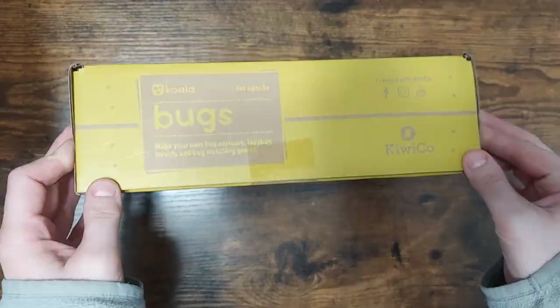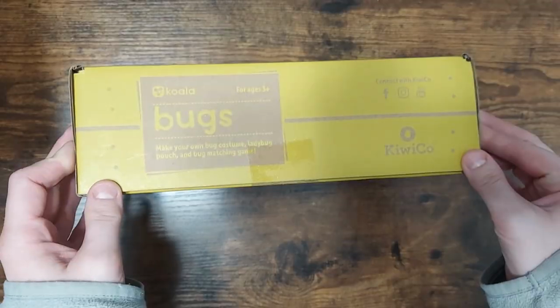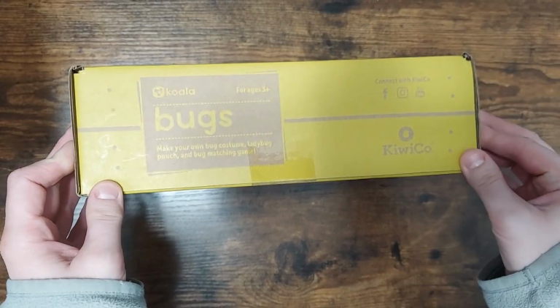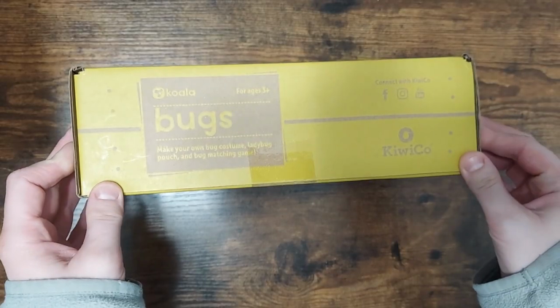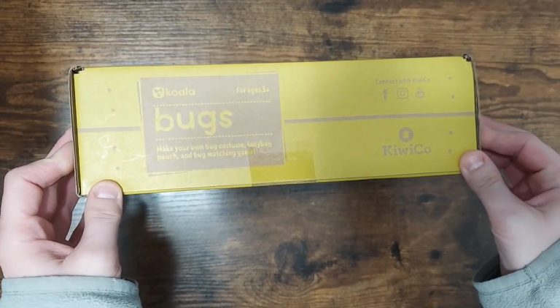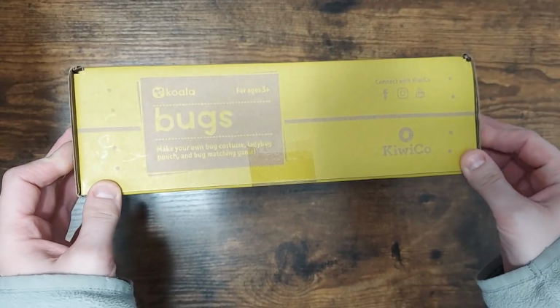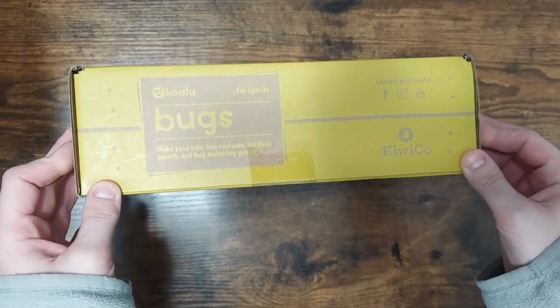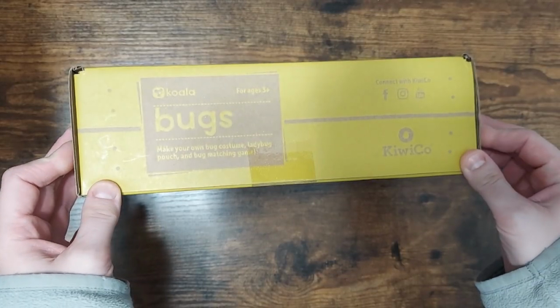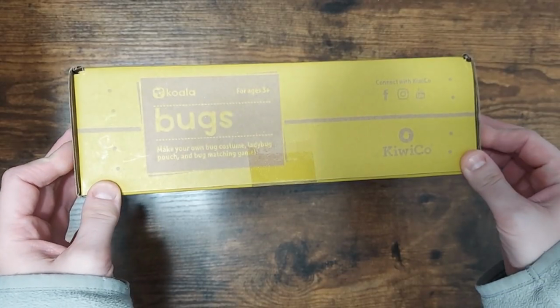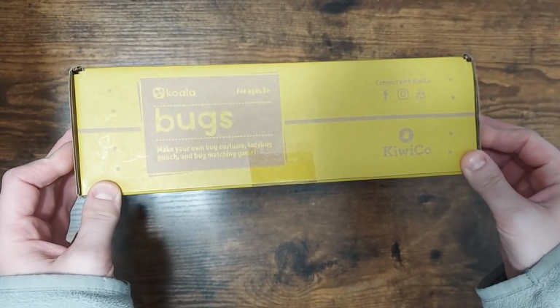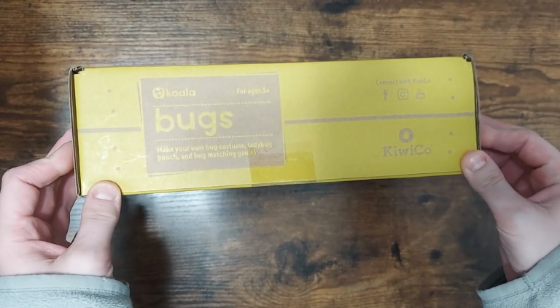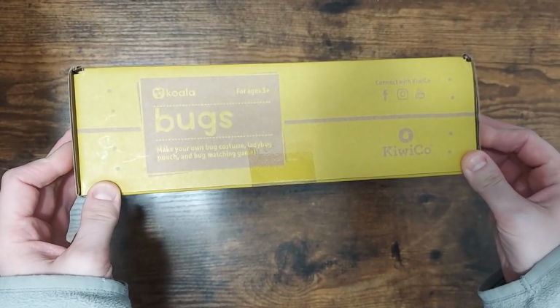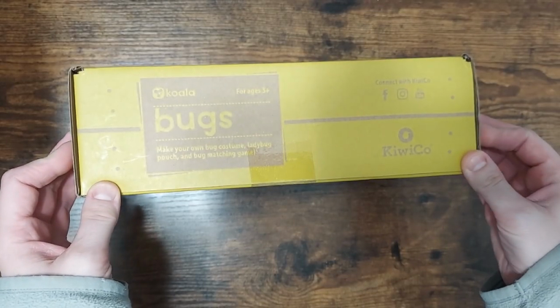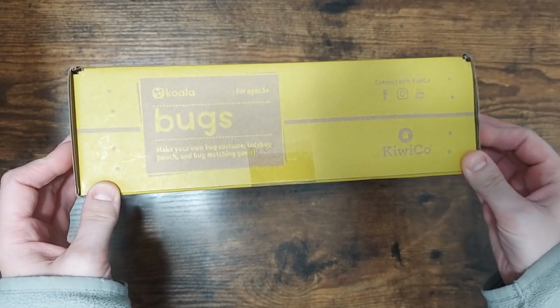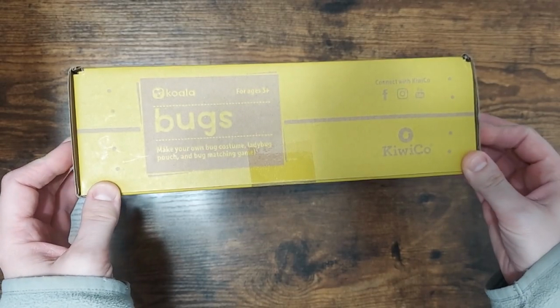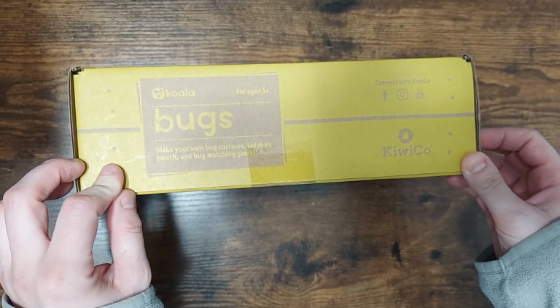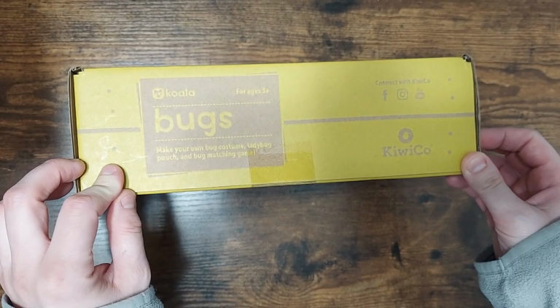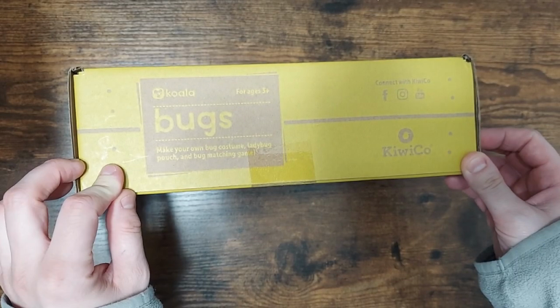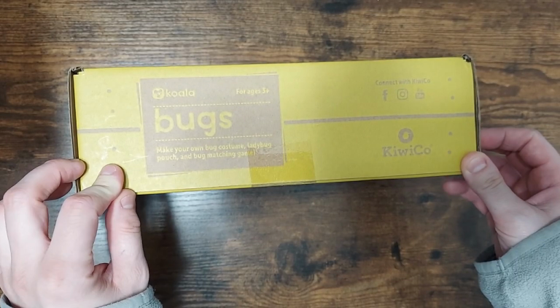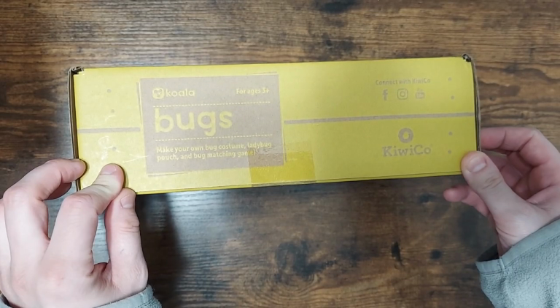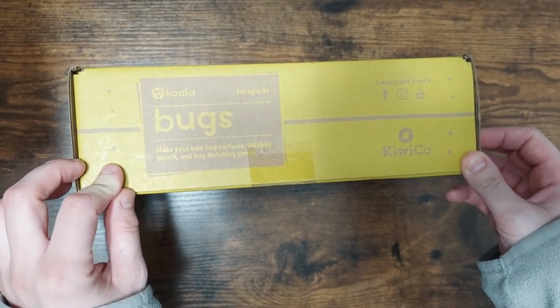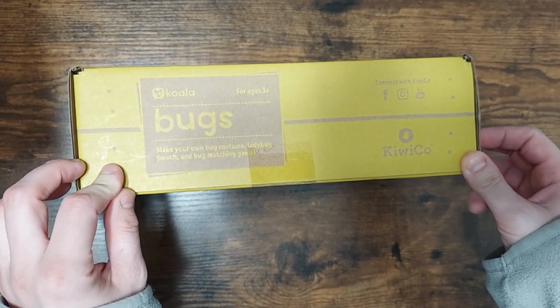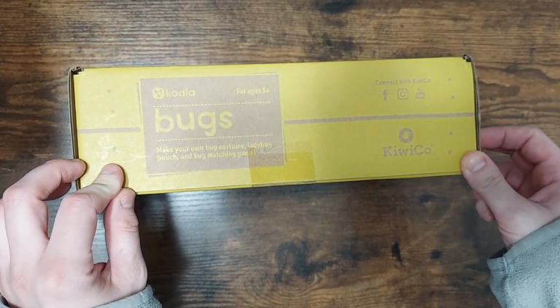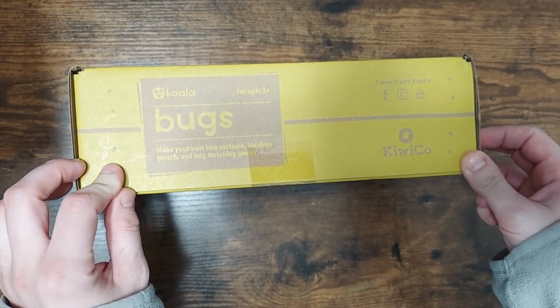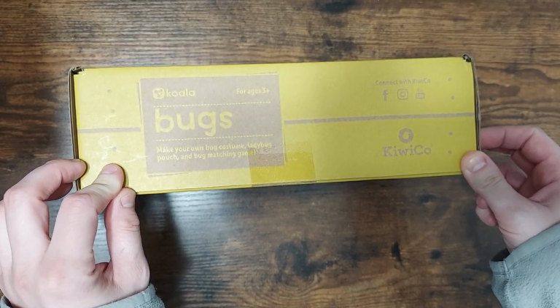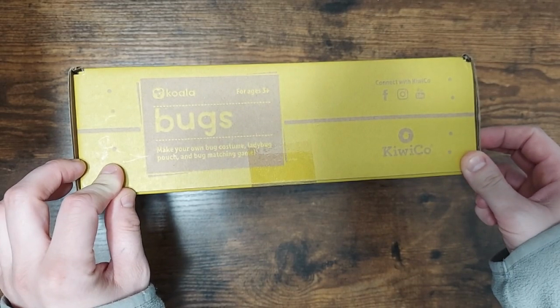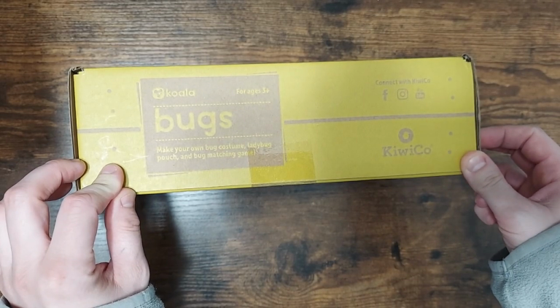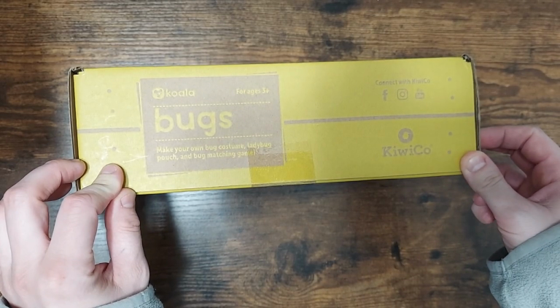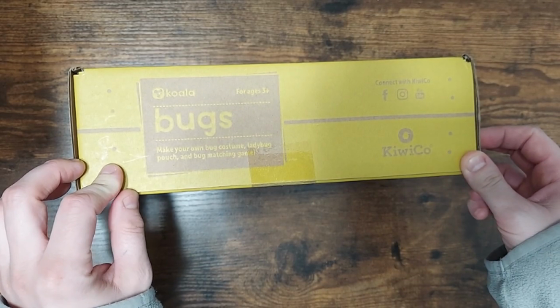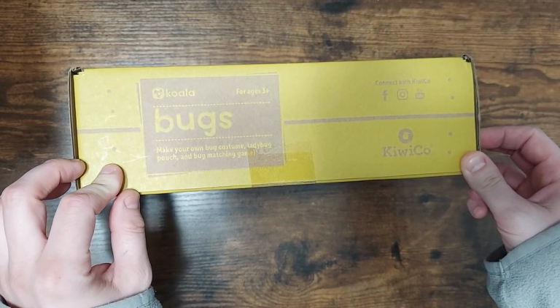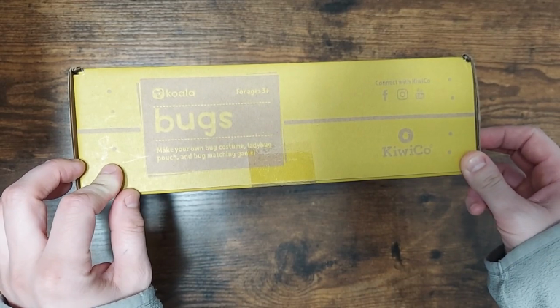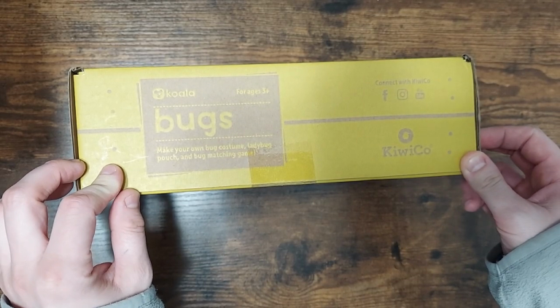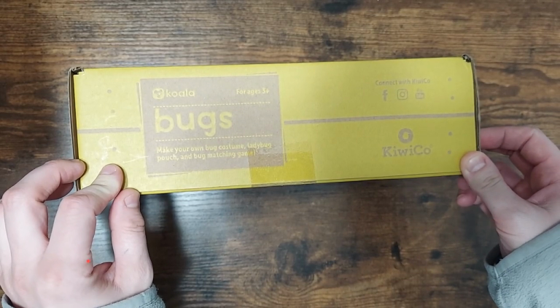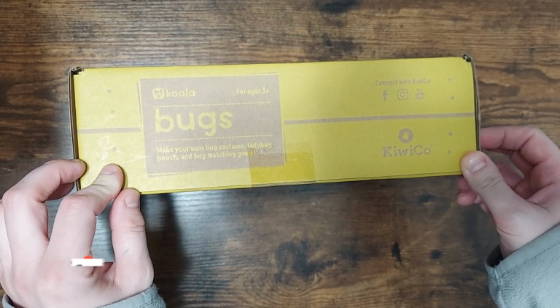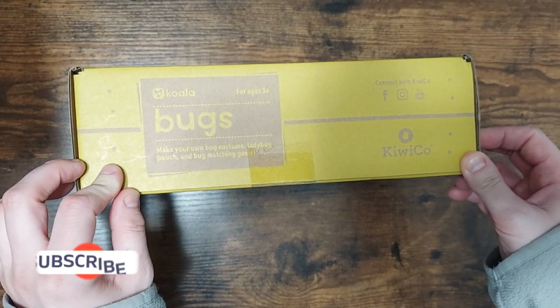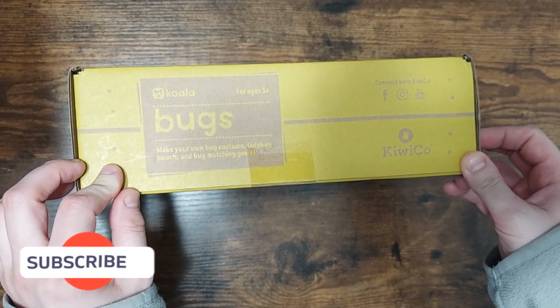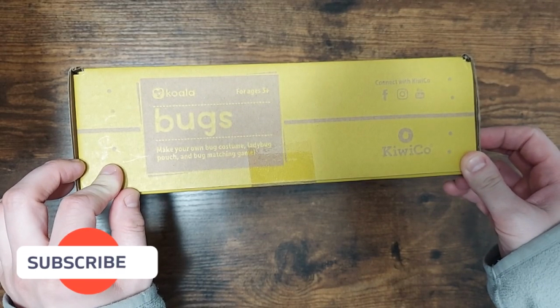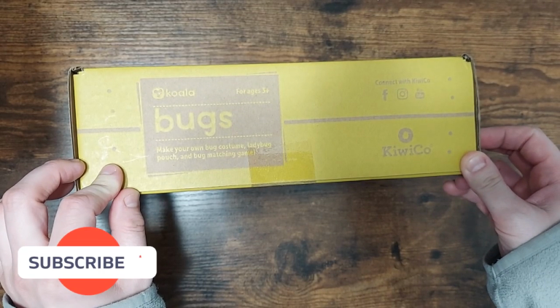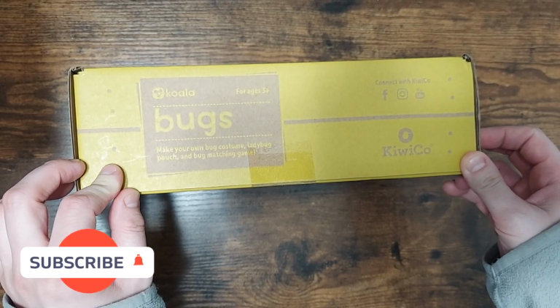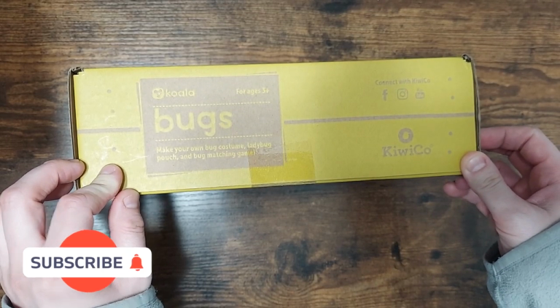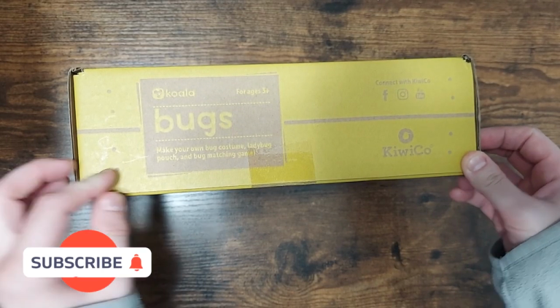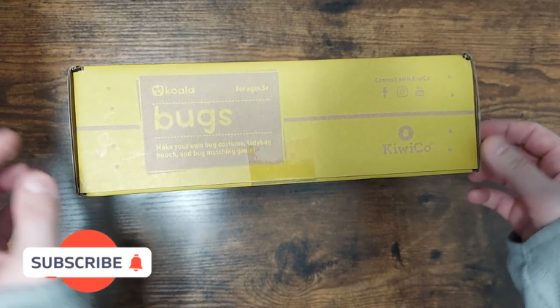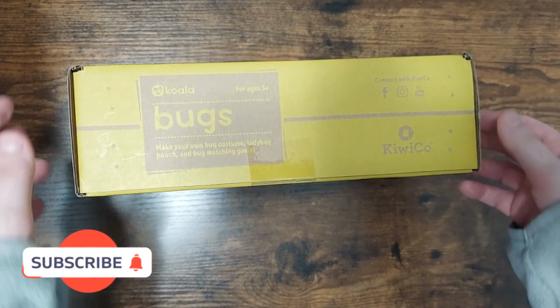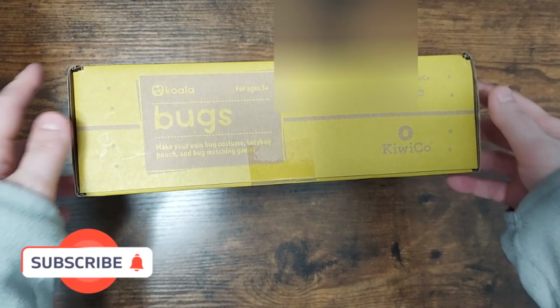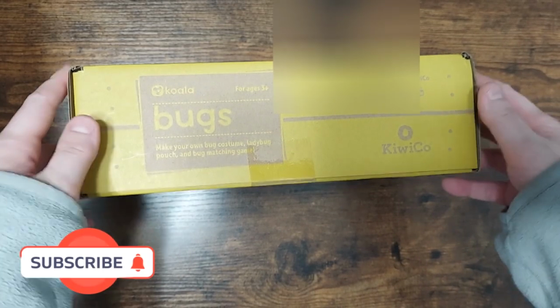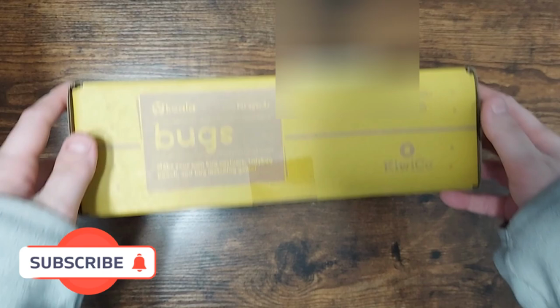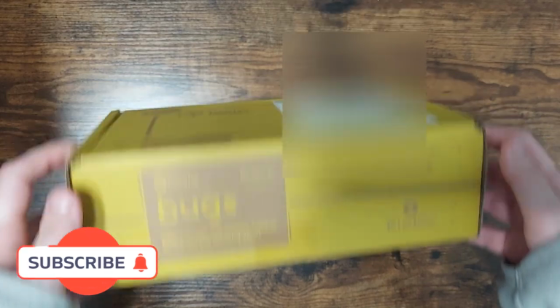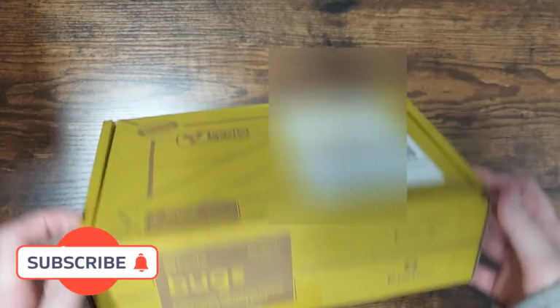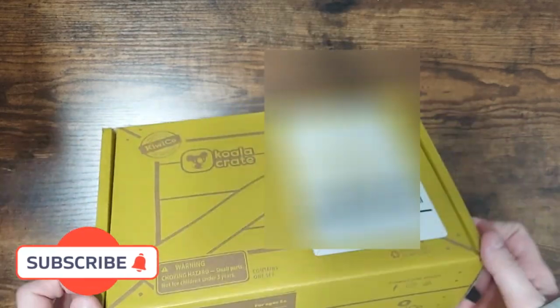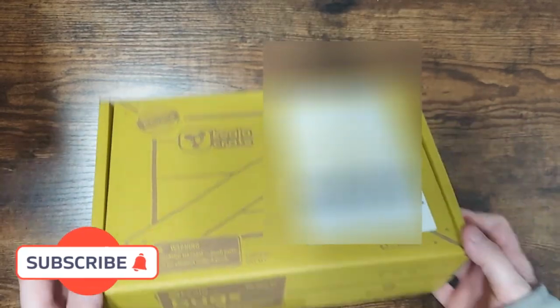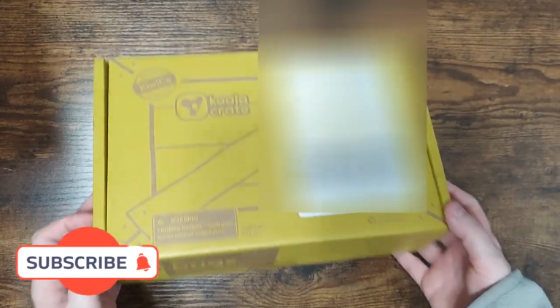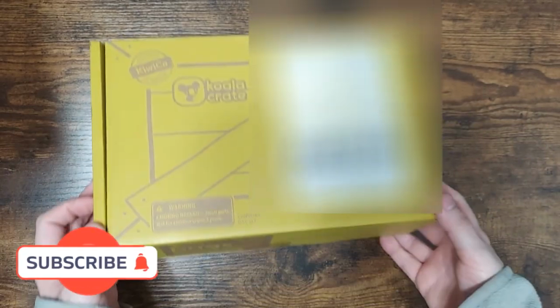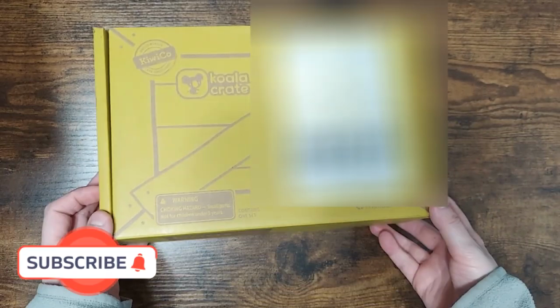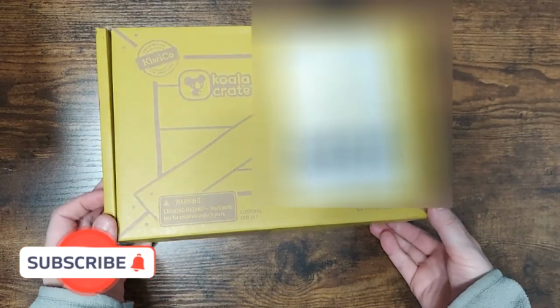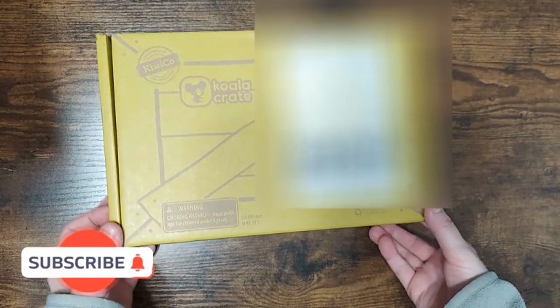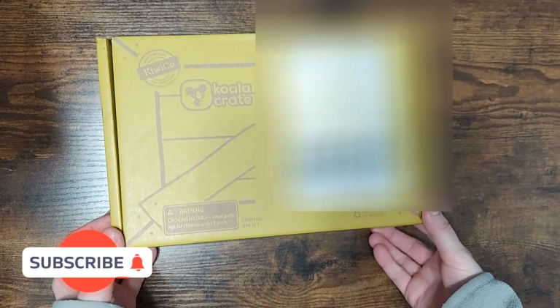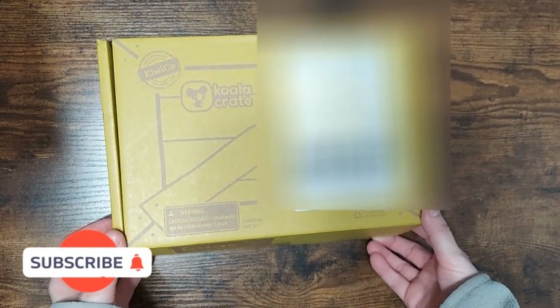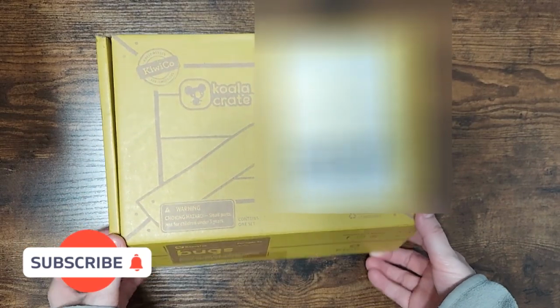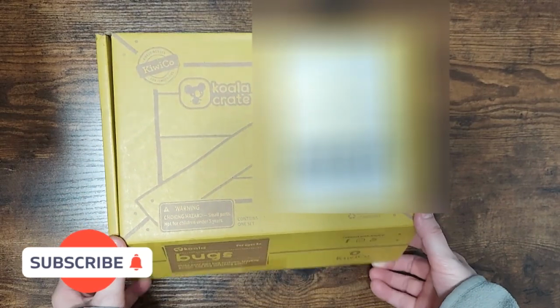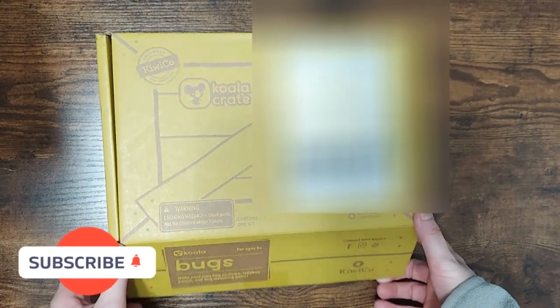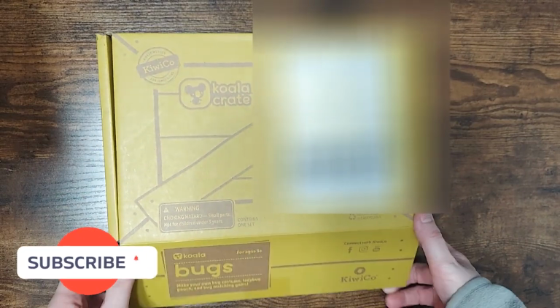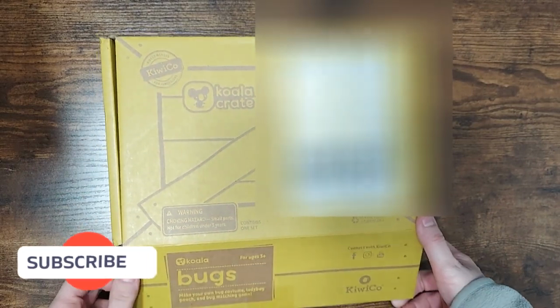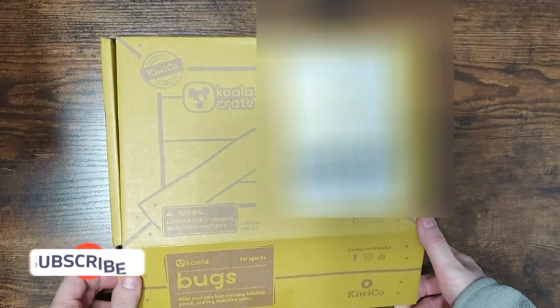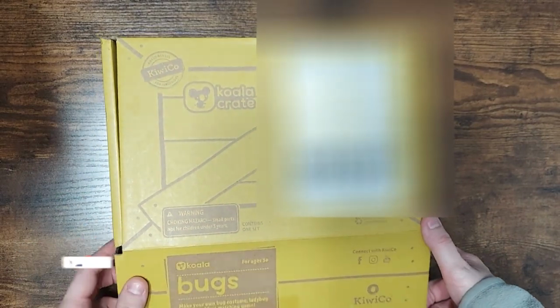So this one is Bugs. You're making your own bug costume, ladybug pouch, and bug matching game. Let's see what's in there.